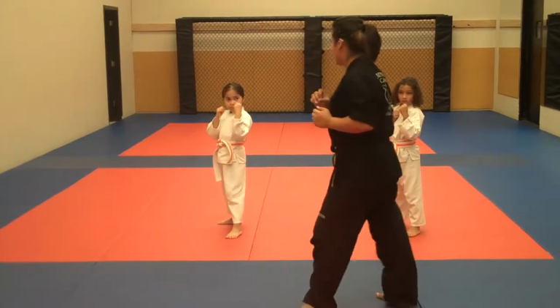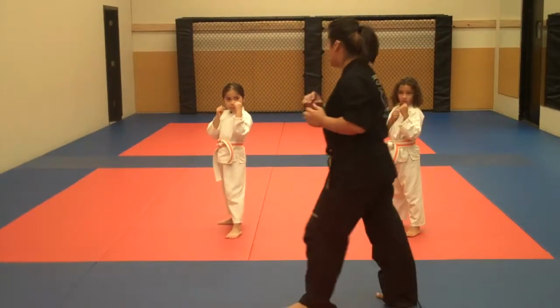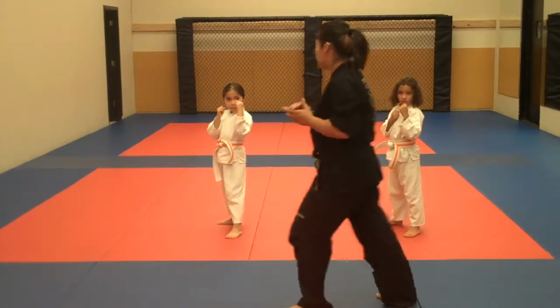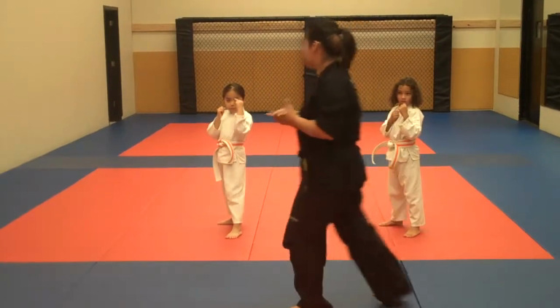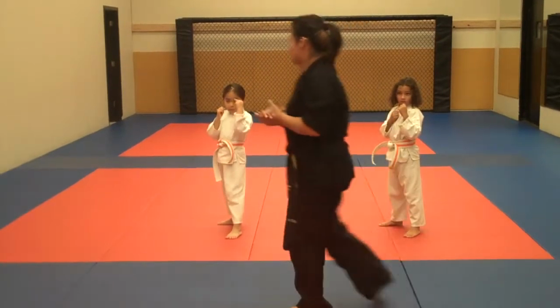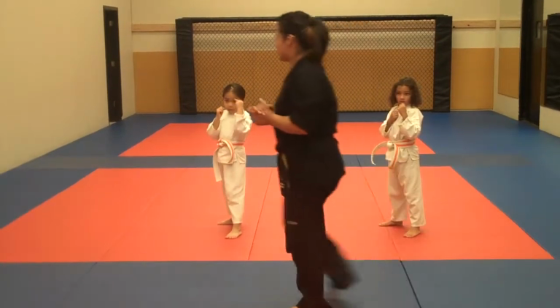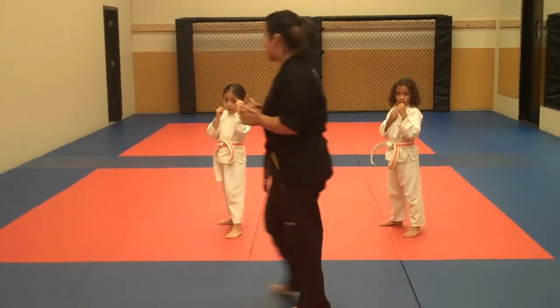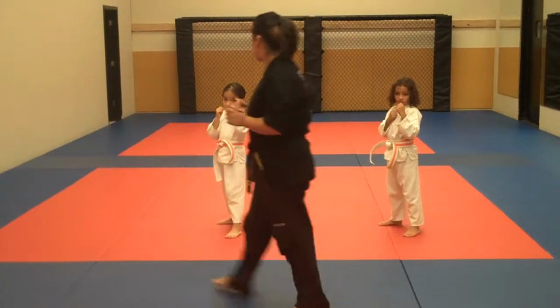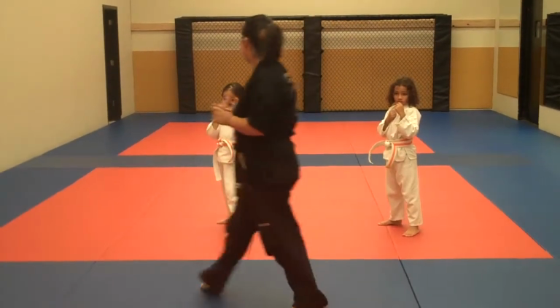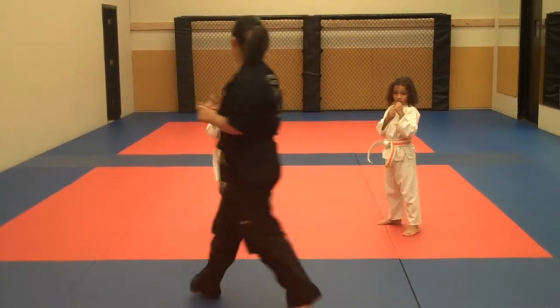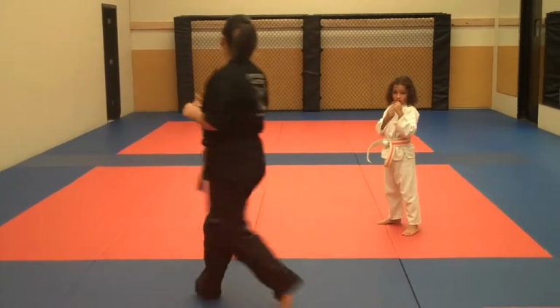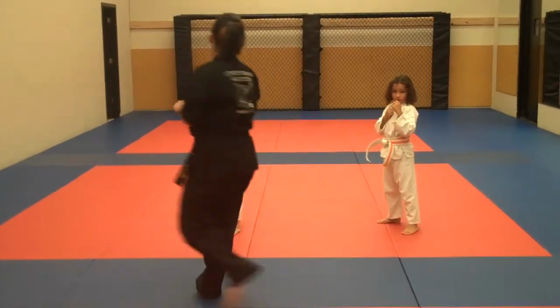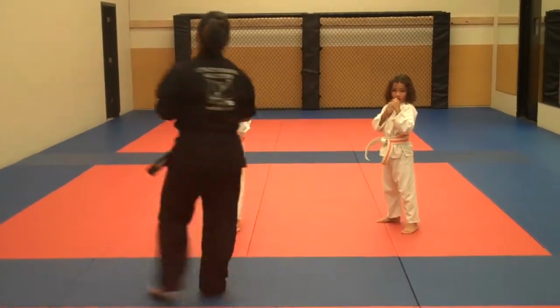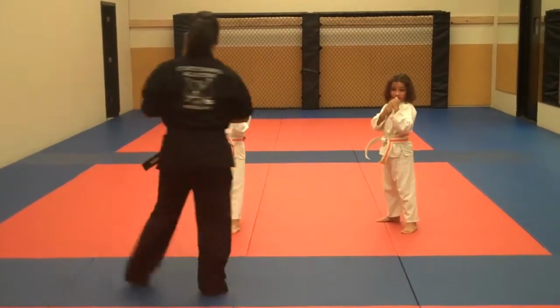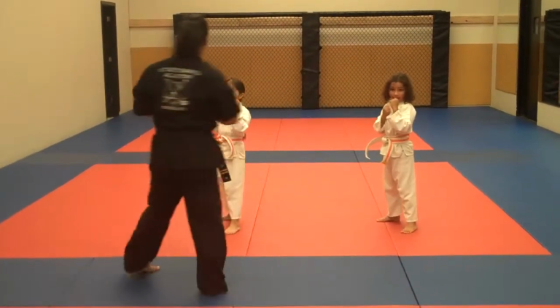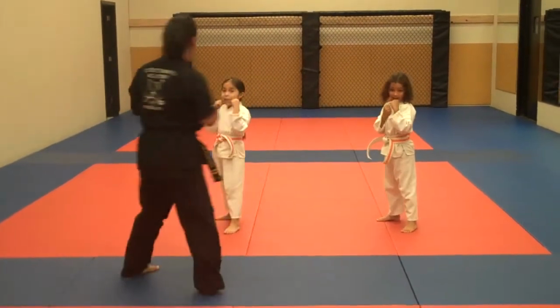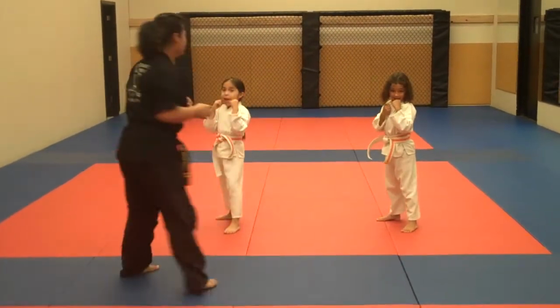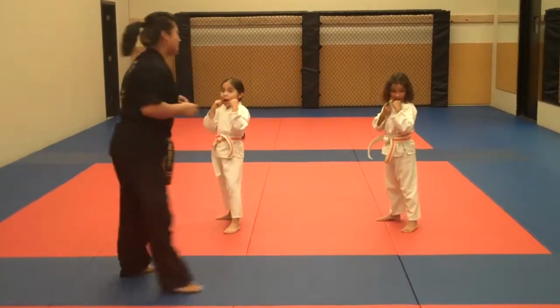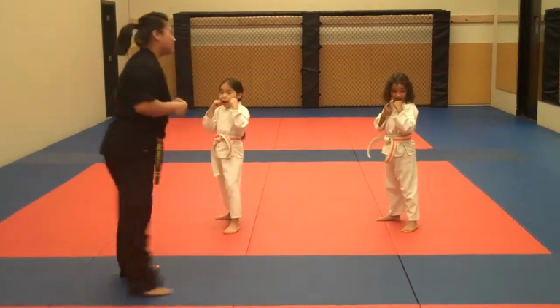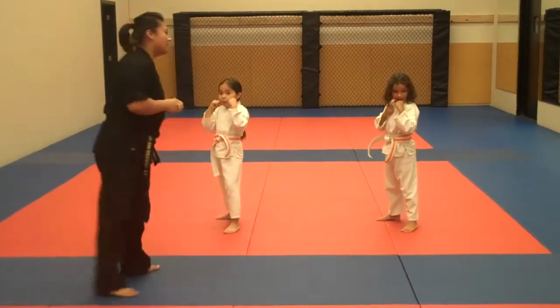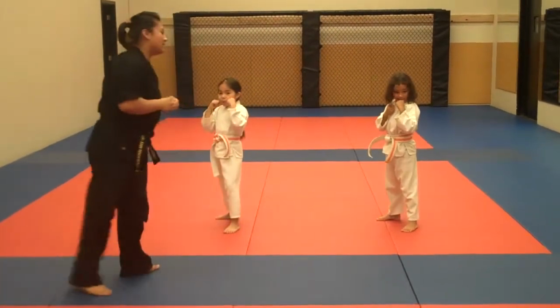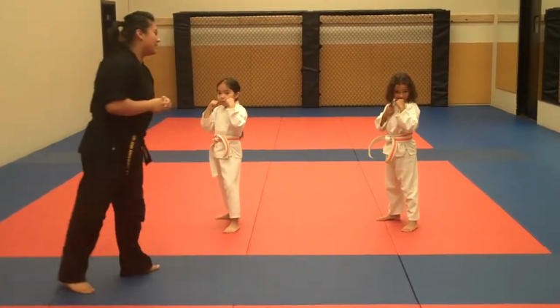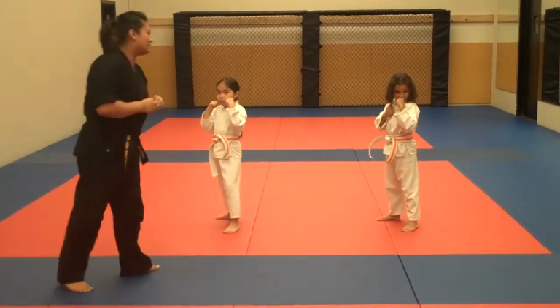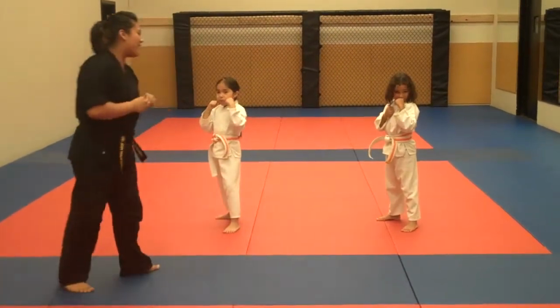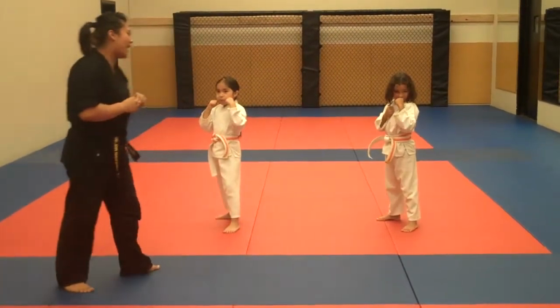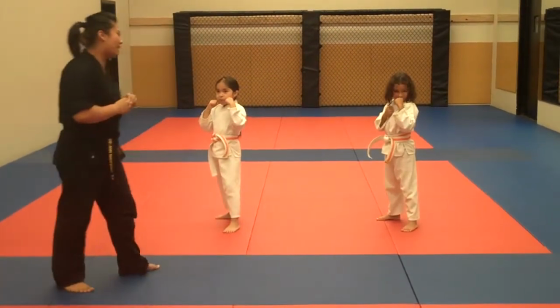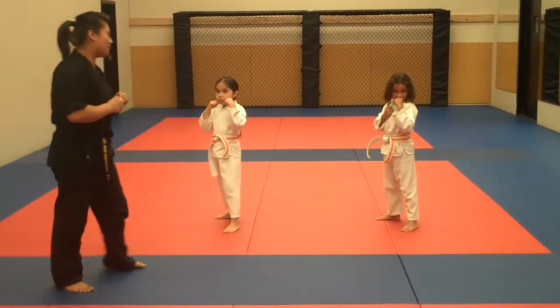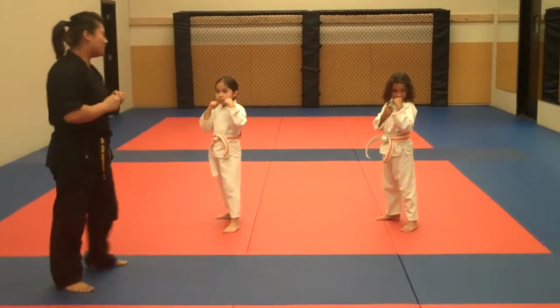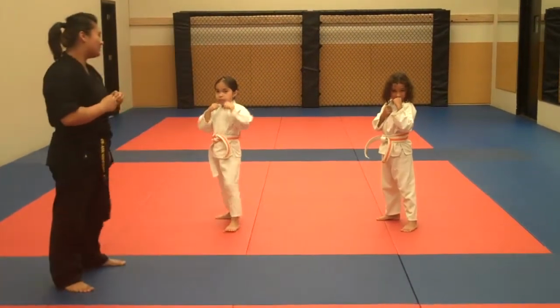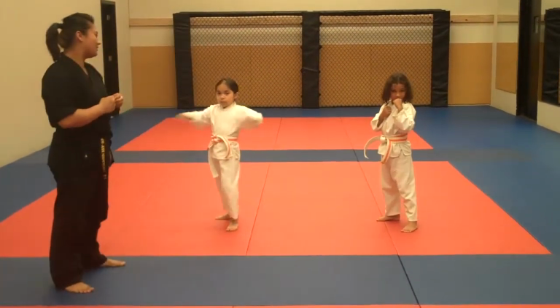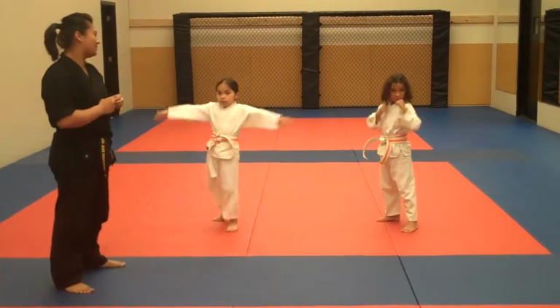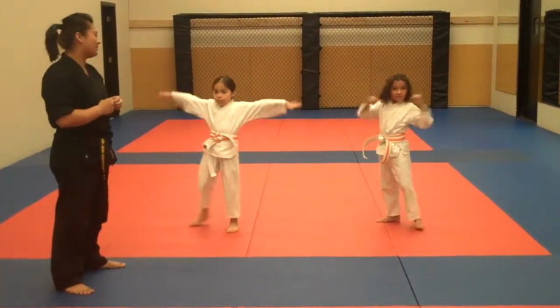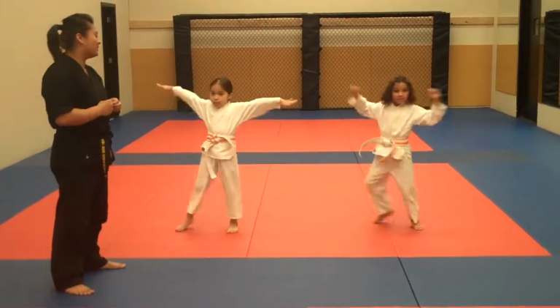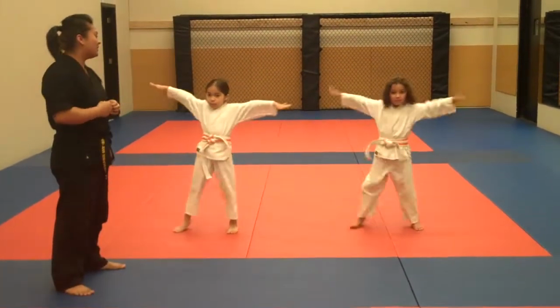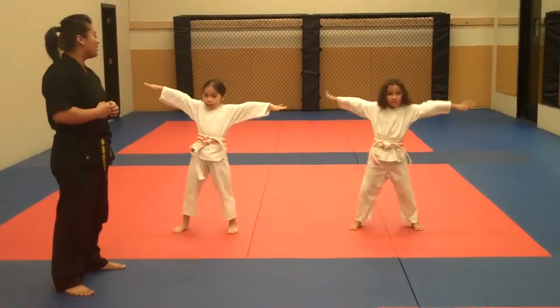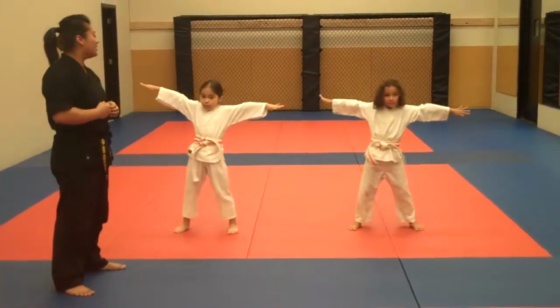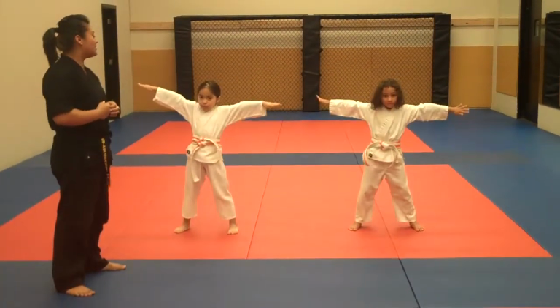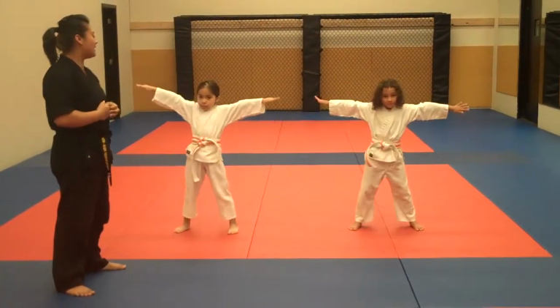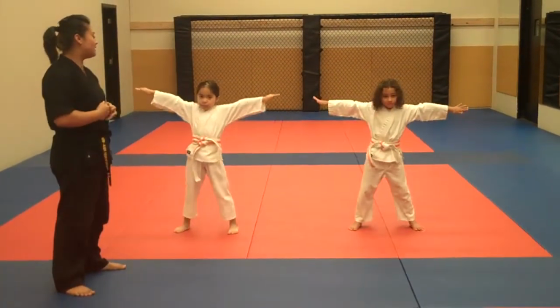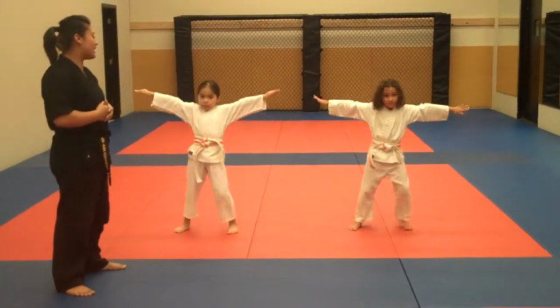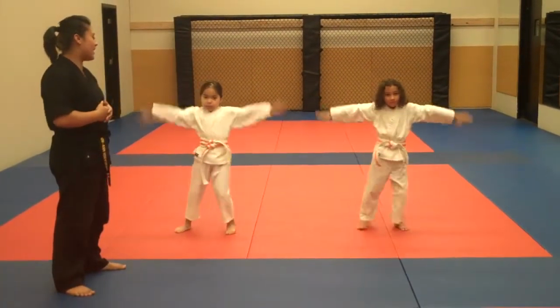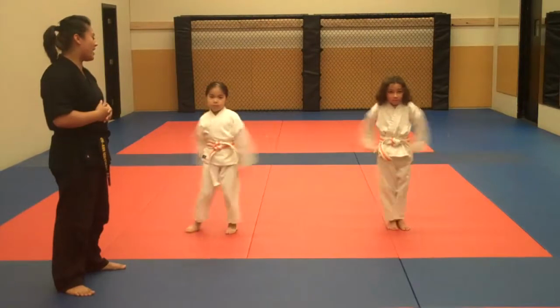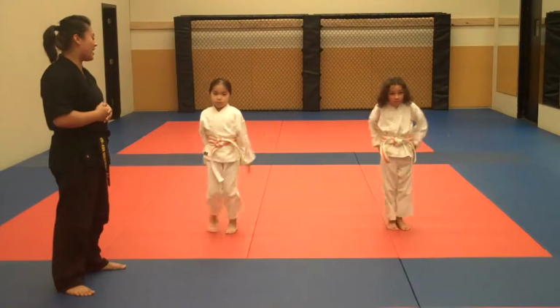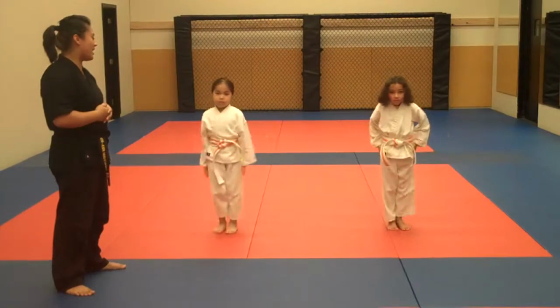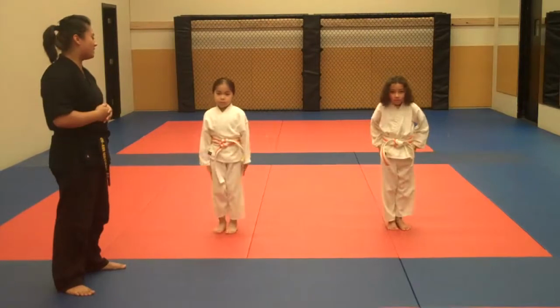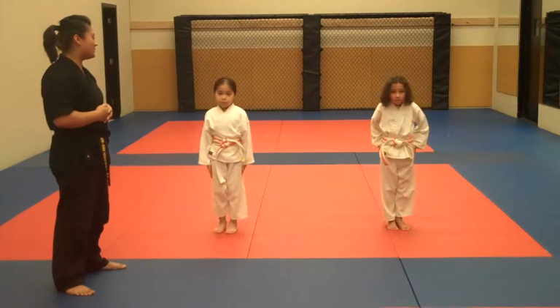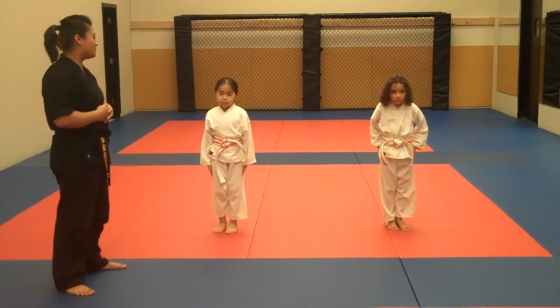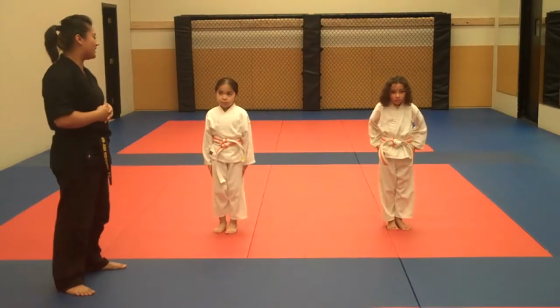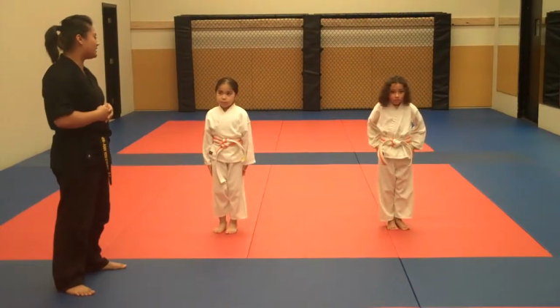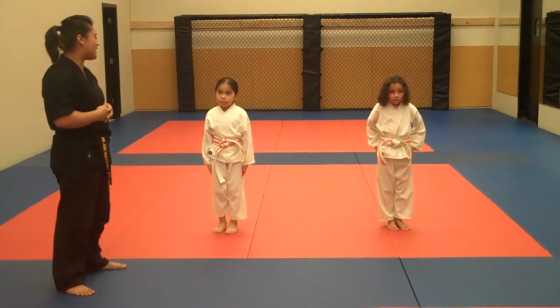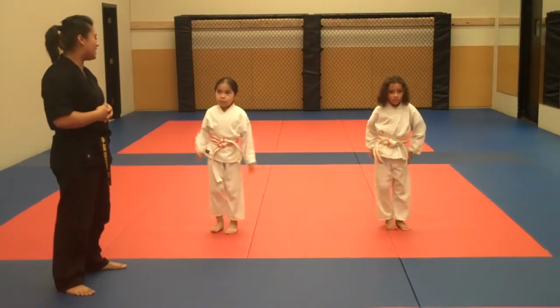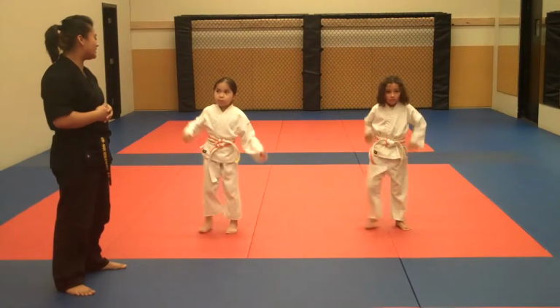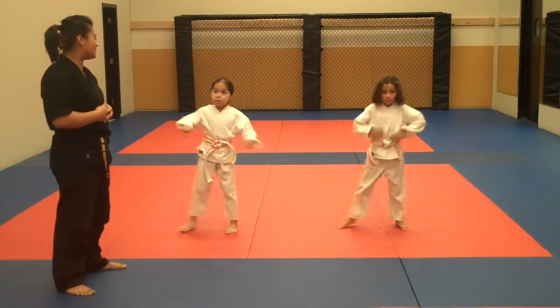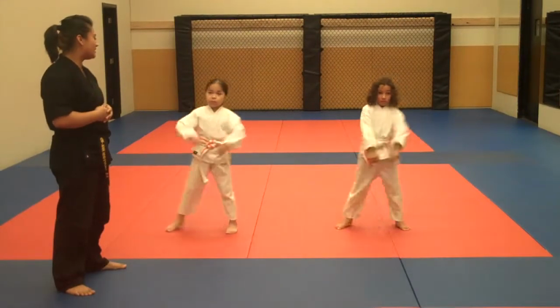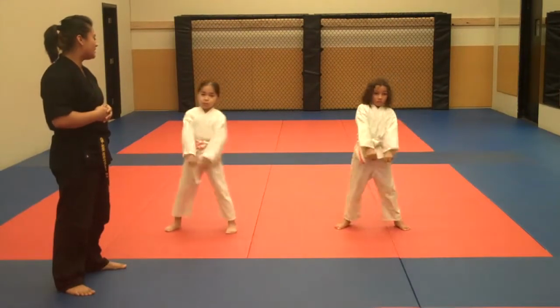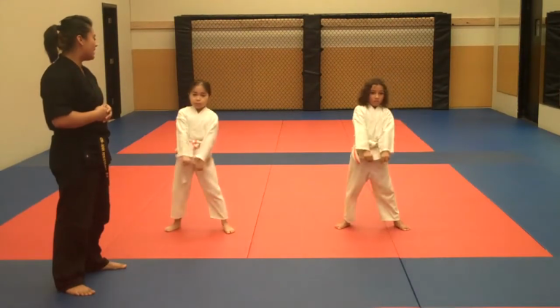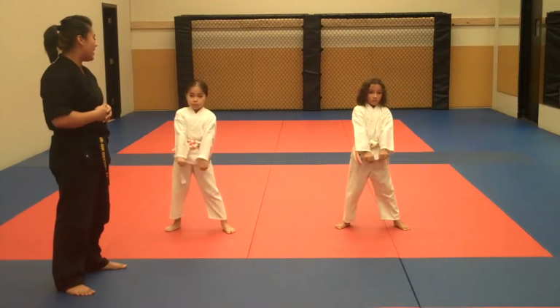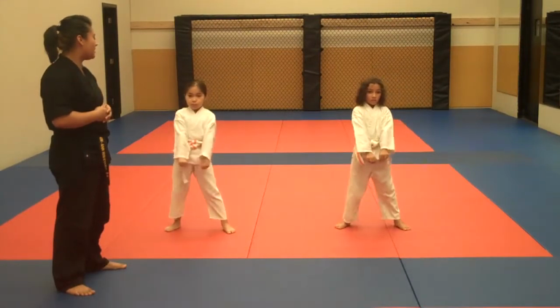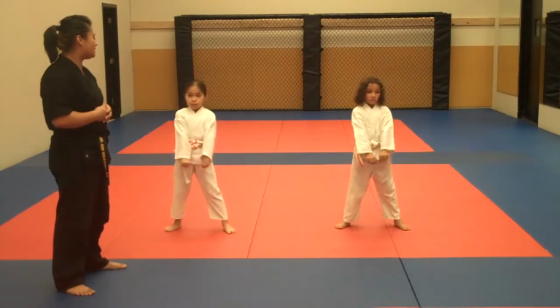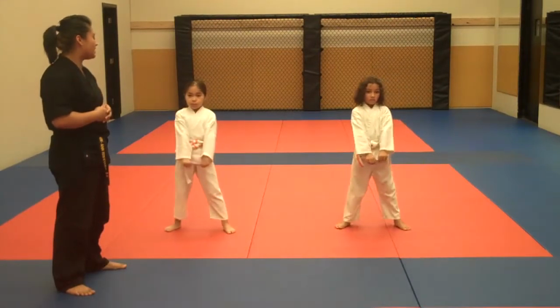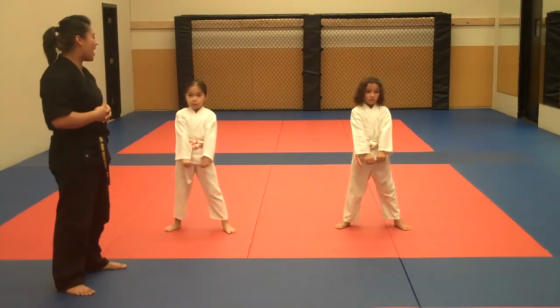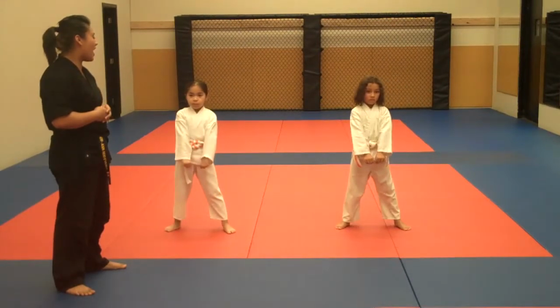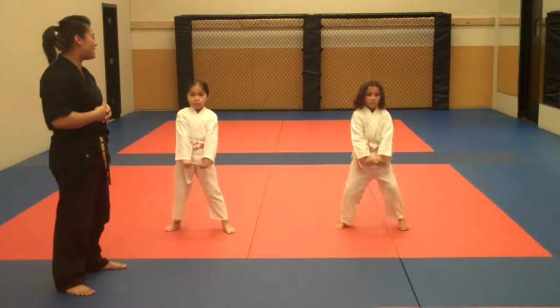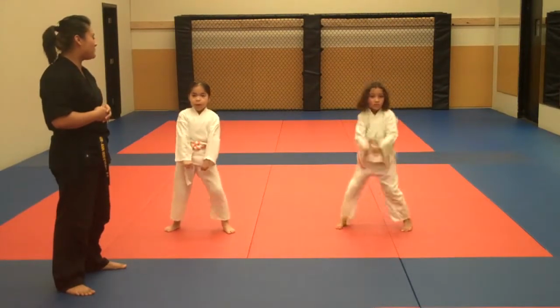Alright, little ninjas, you guys ready? Hands out, touch stance. Ready stance, and left on guard.